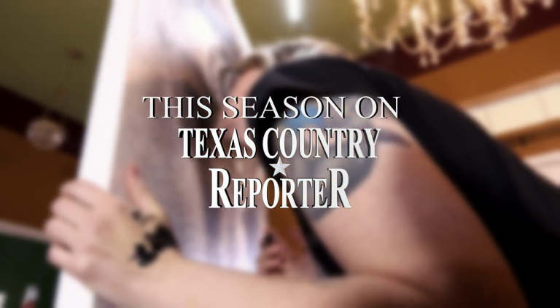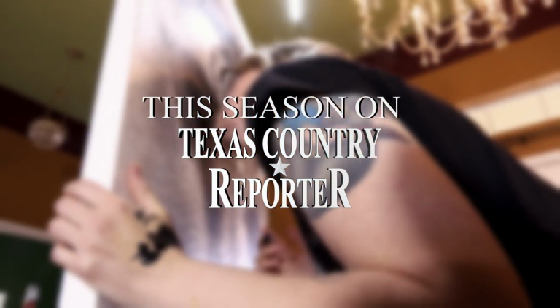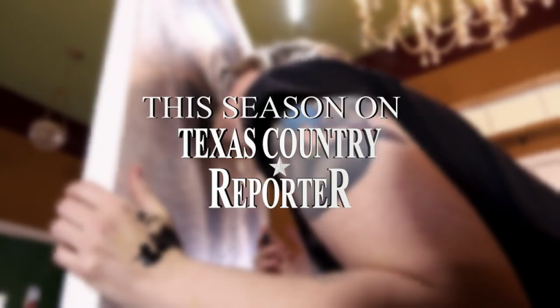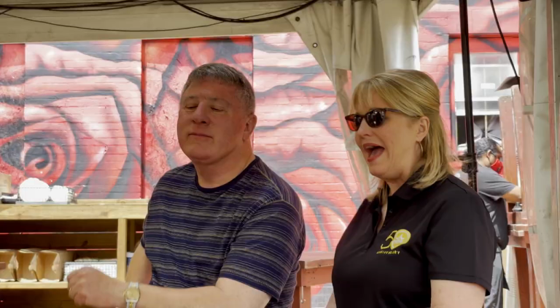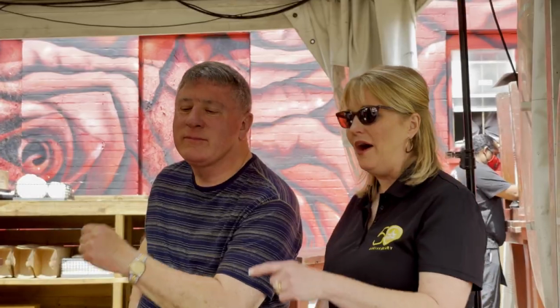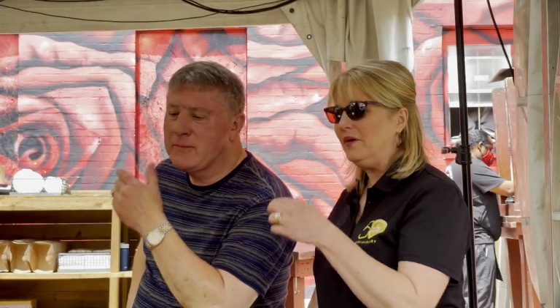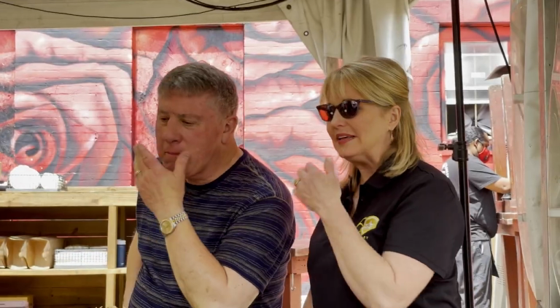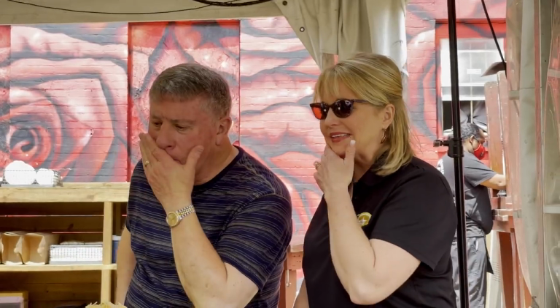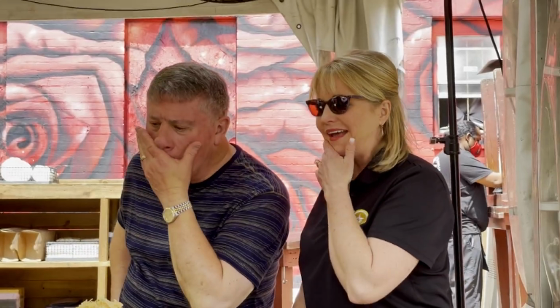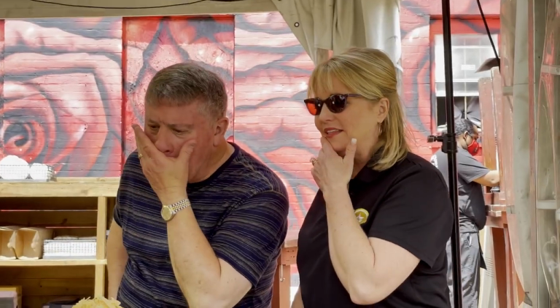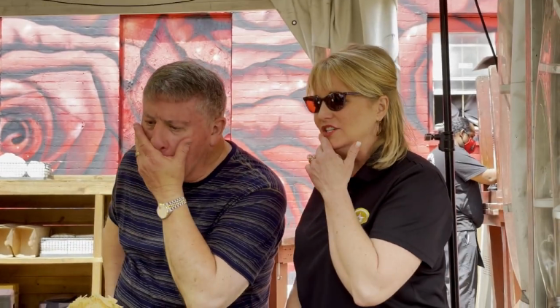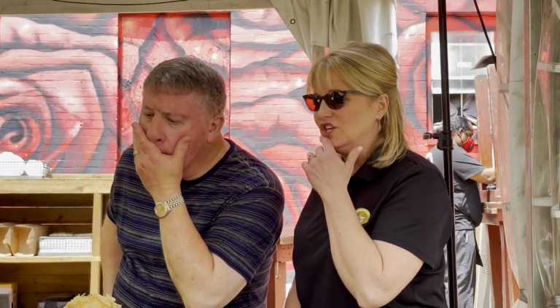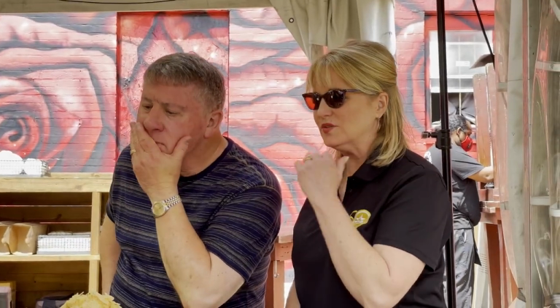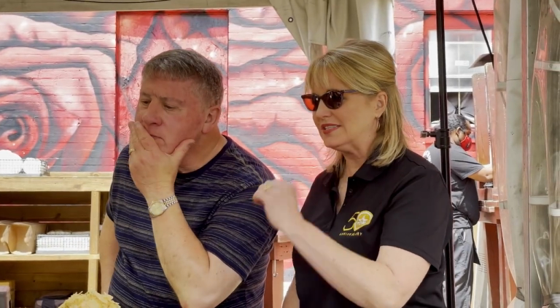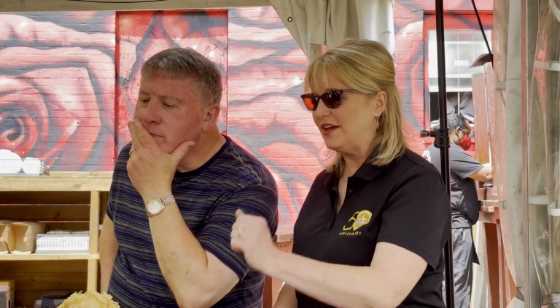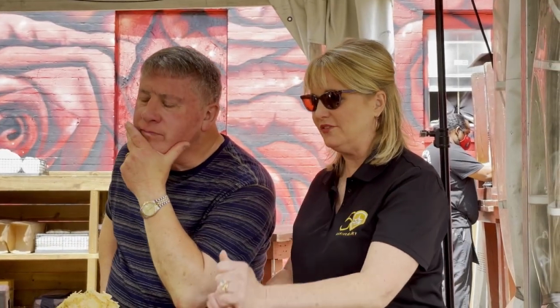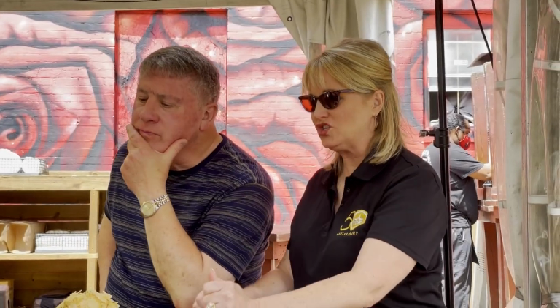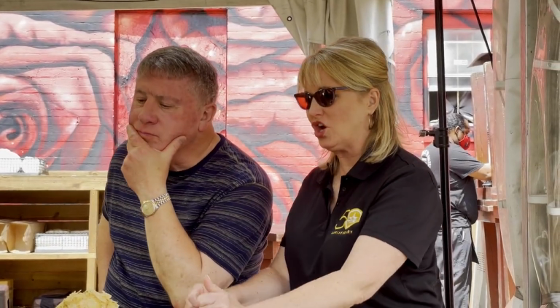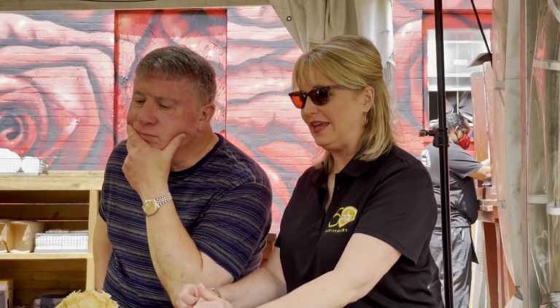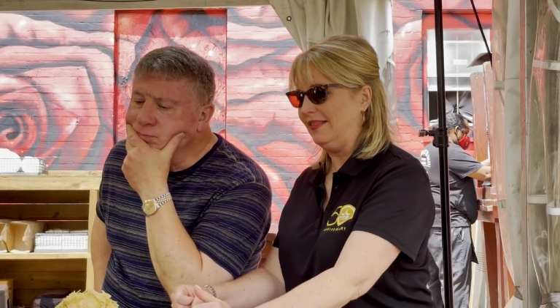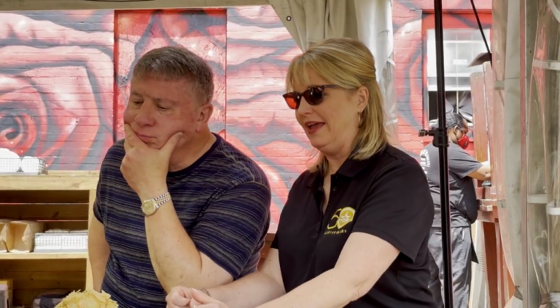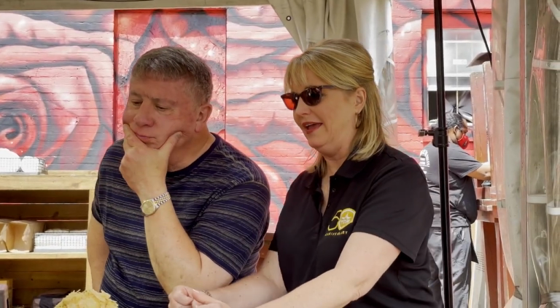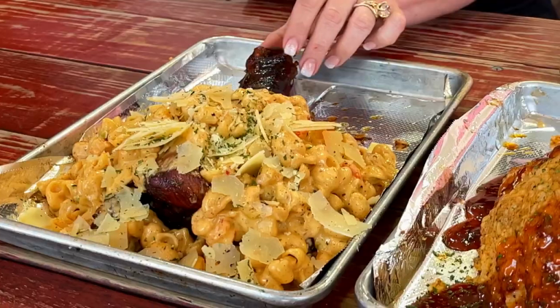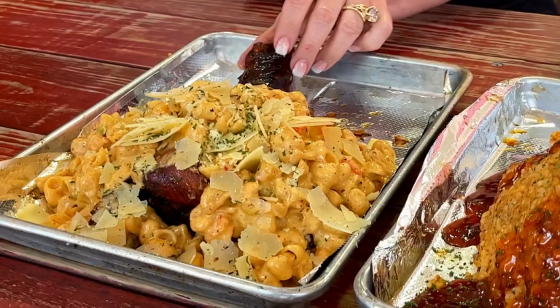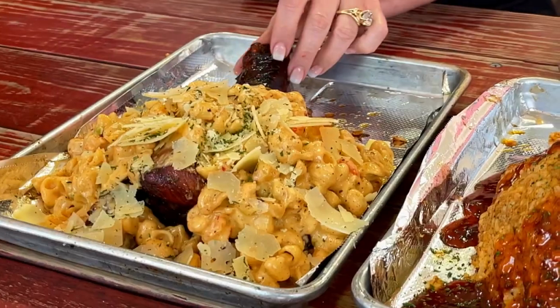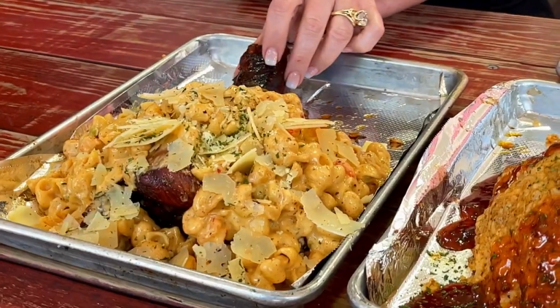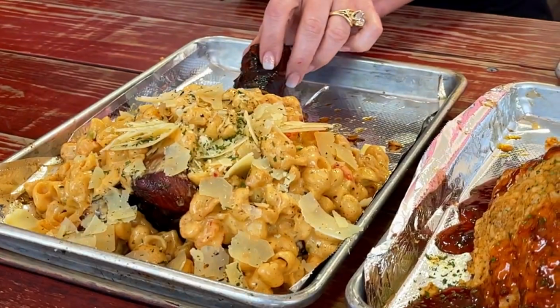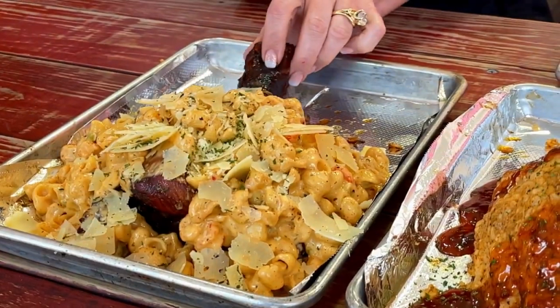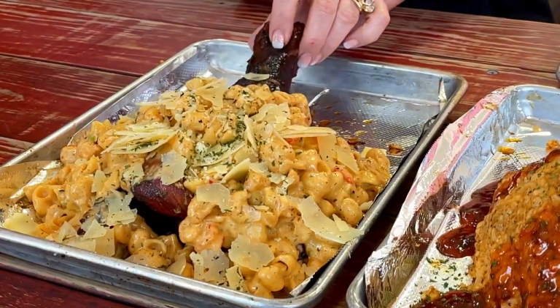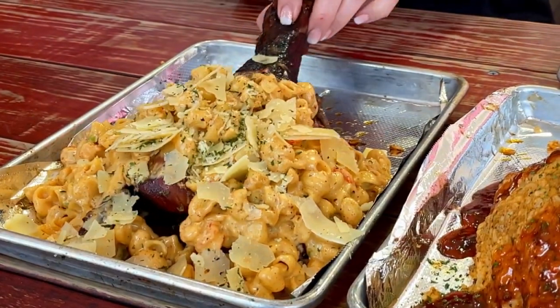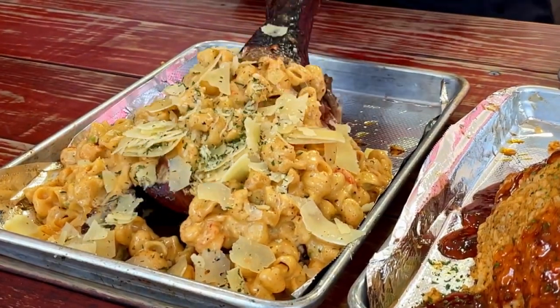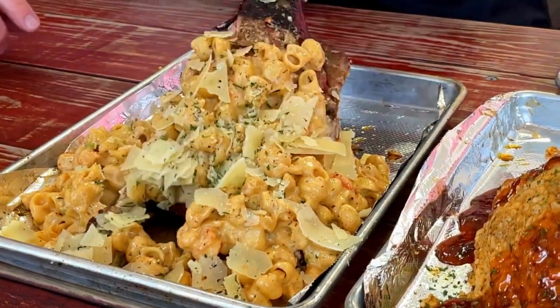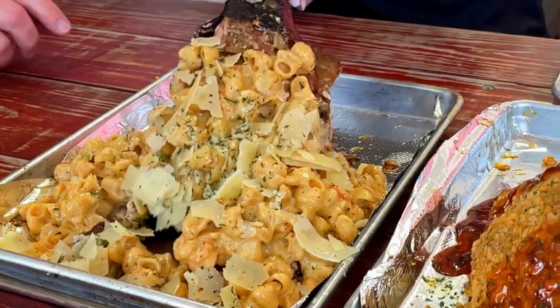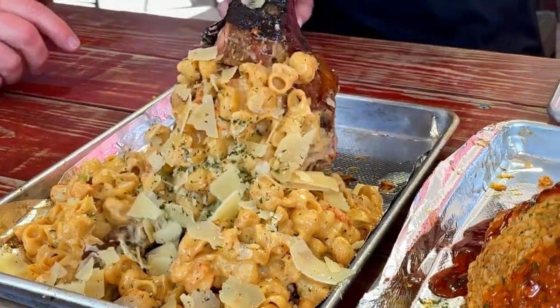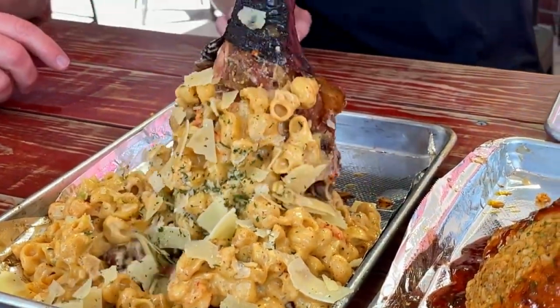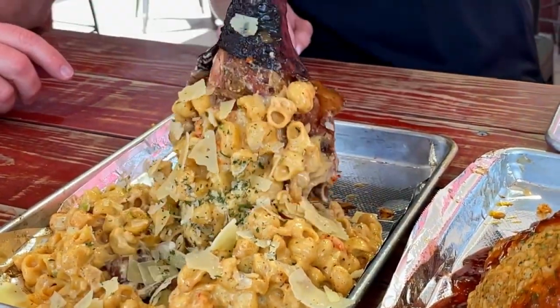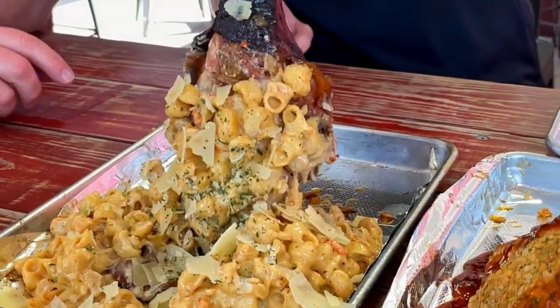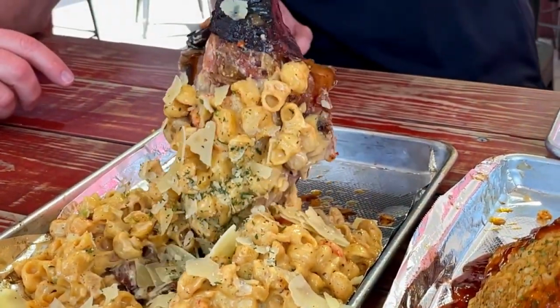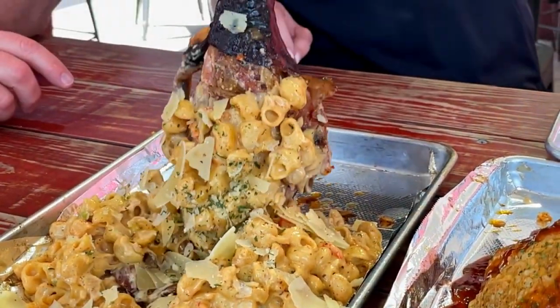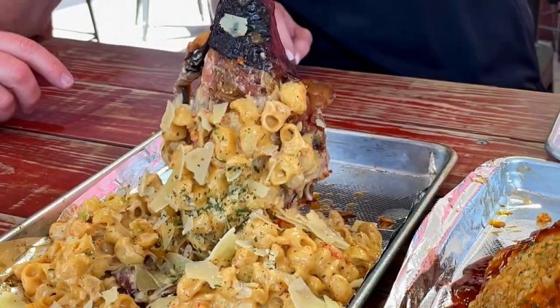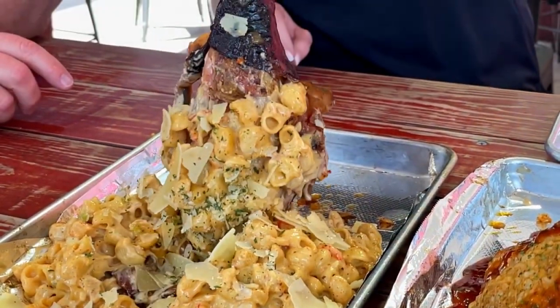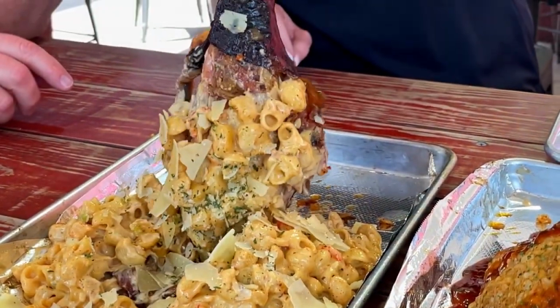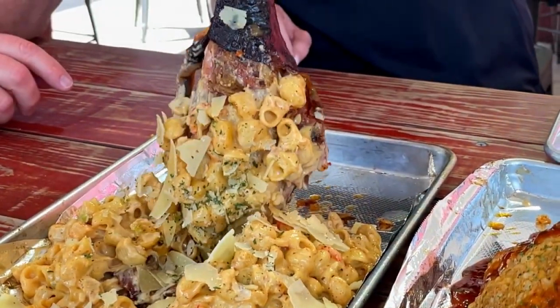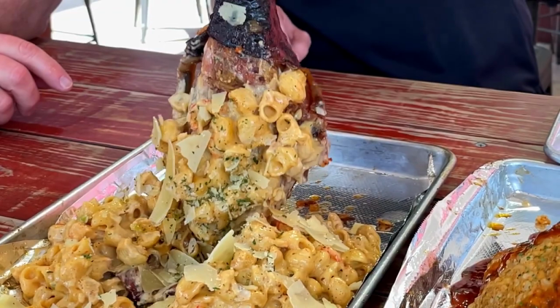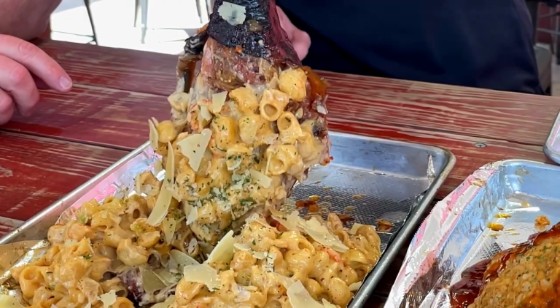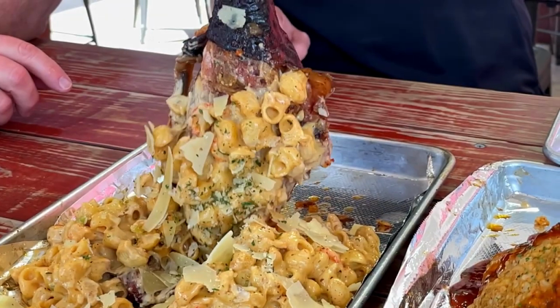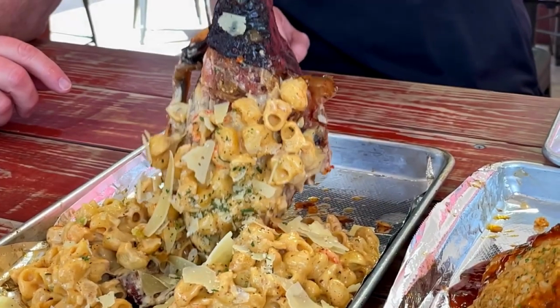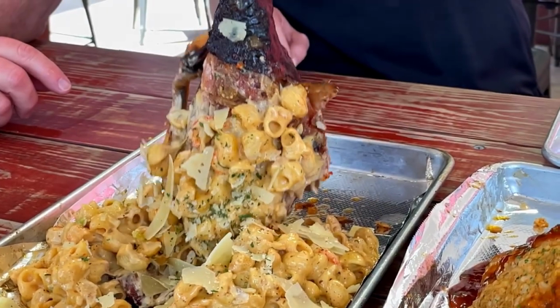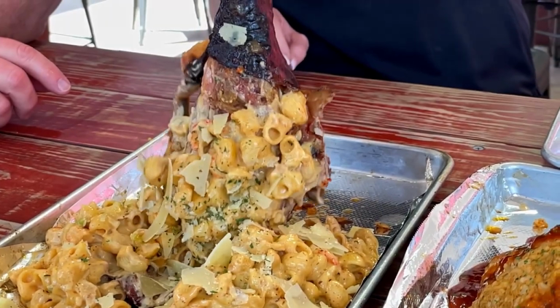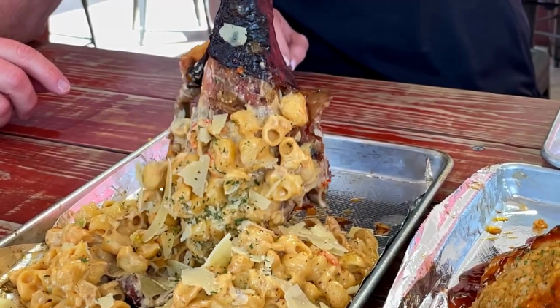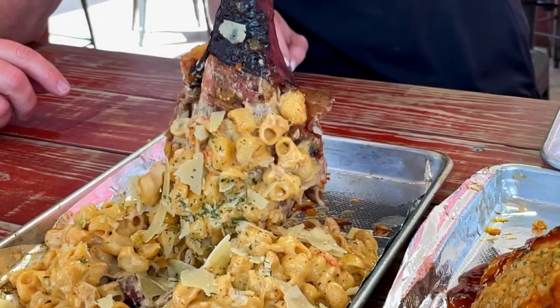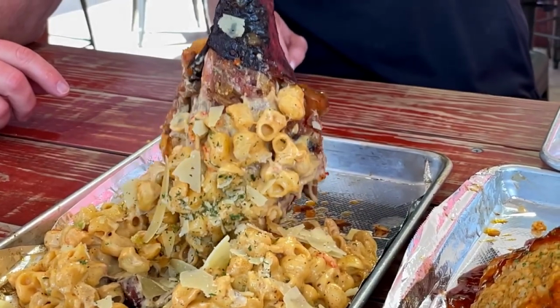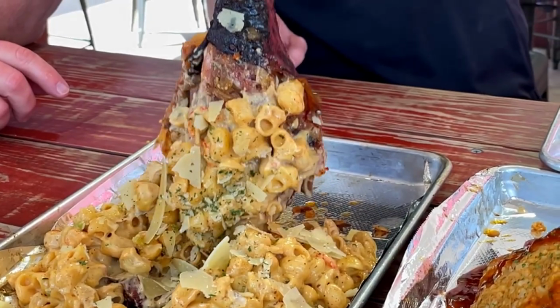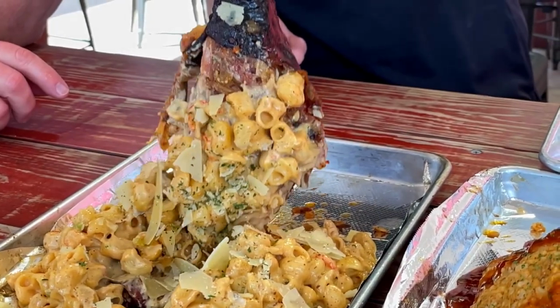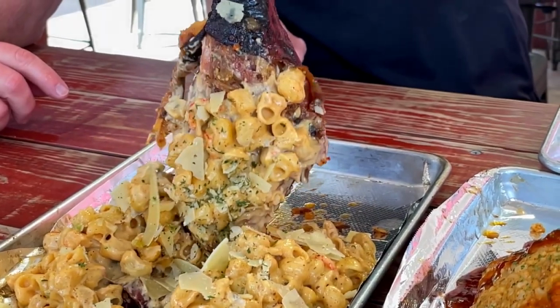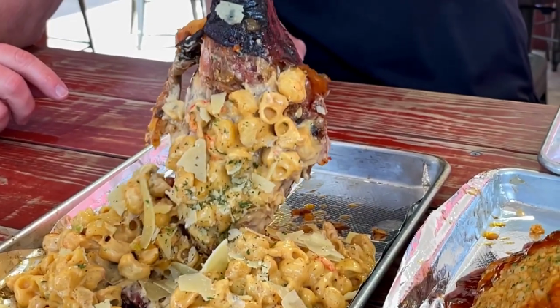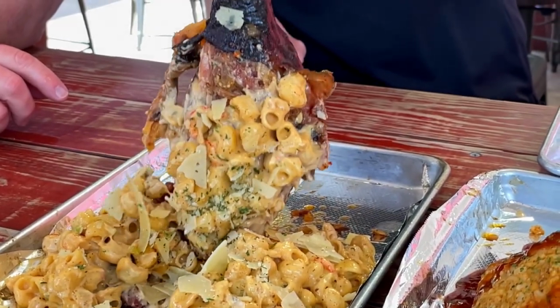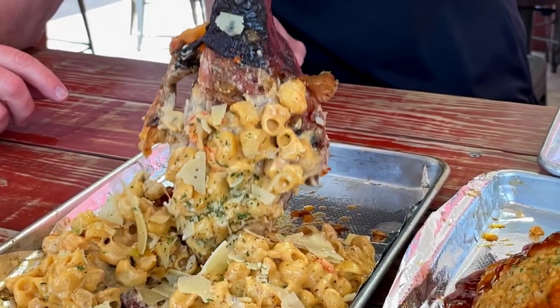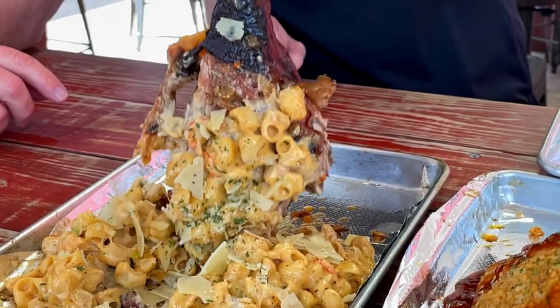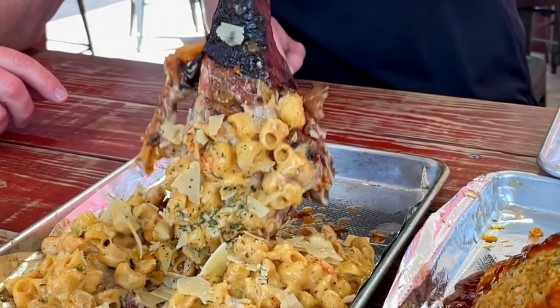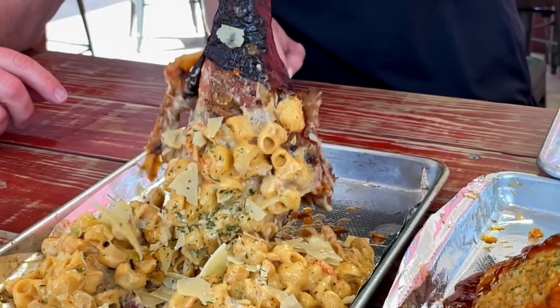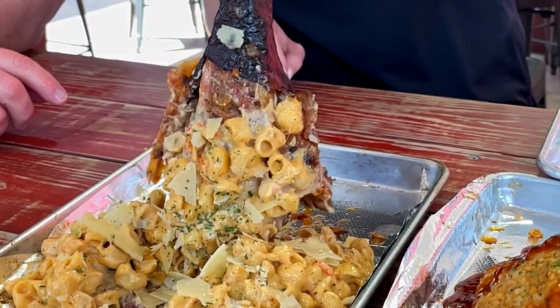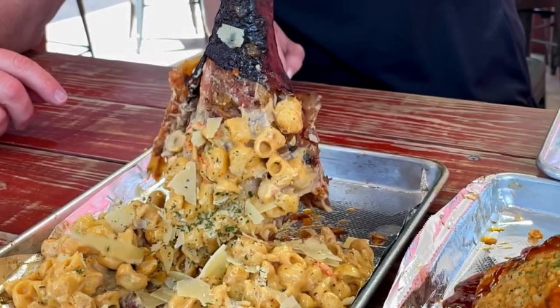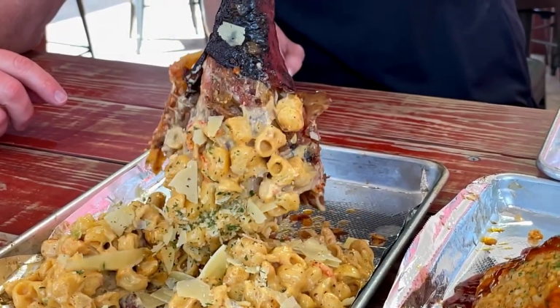So how exactly do you stuff a turkey leg? How do you stuff a turkey leg? Well, that's how you stuff it, right there.